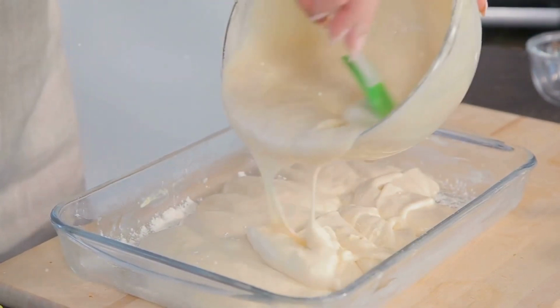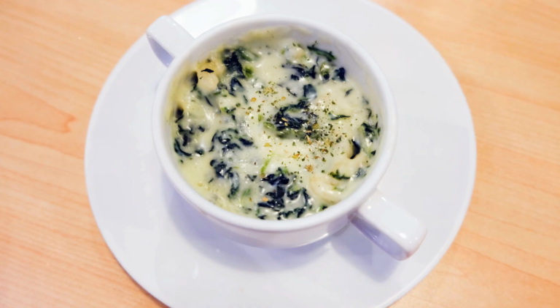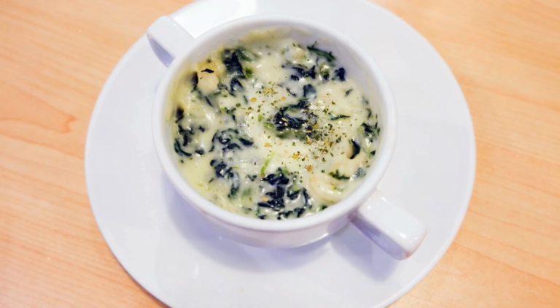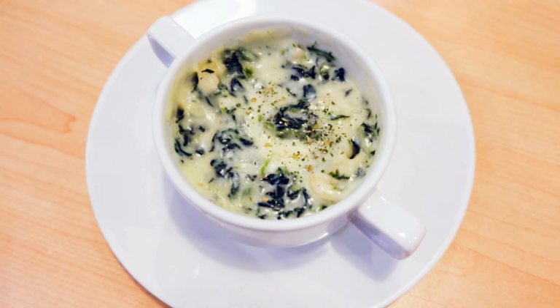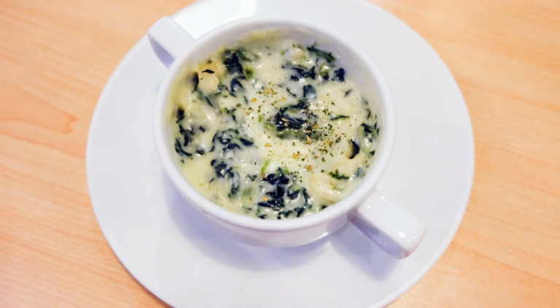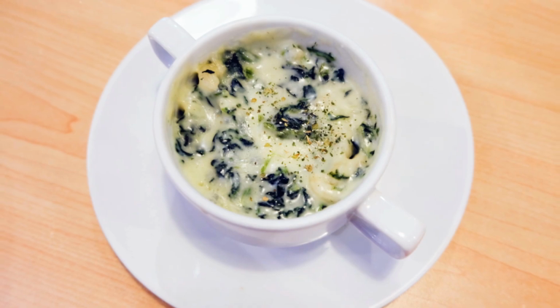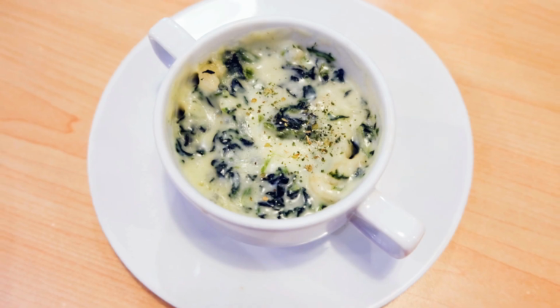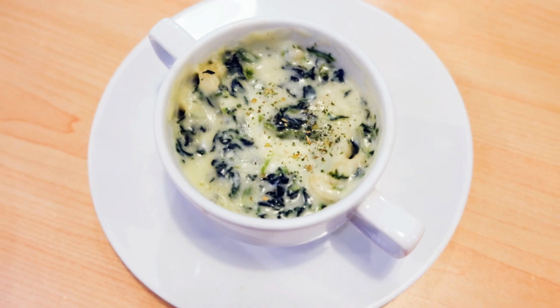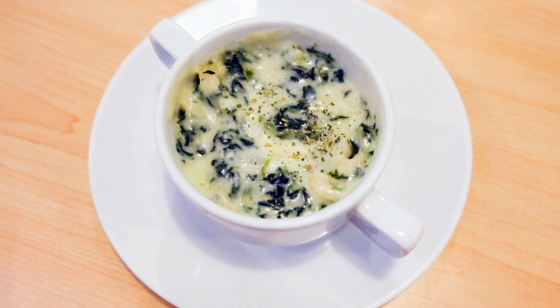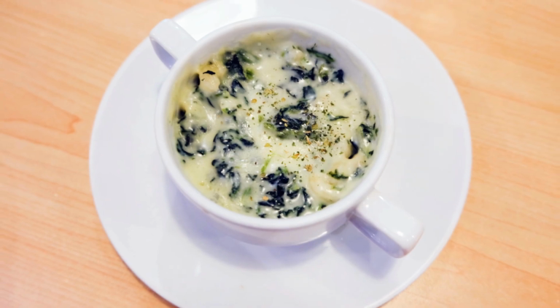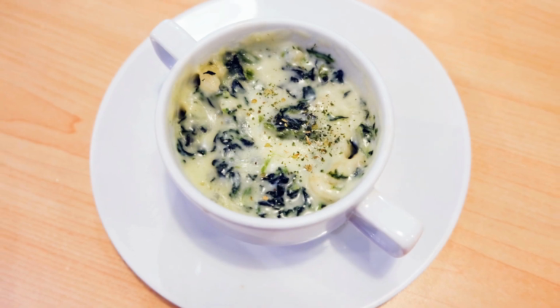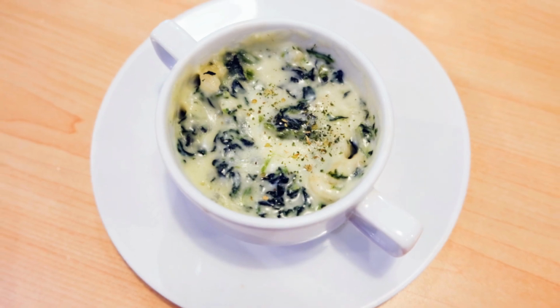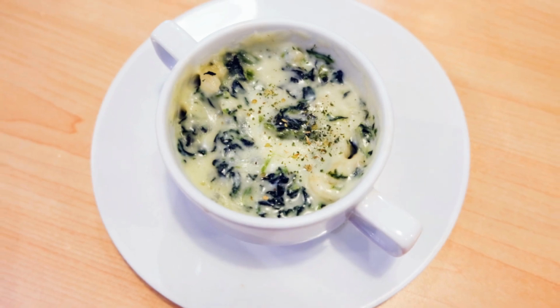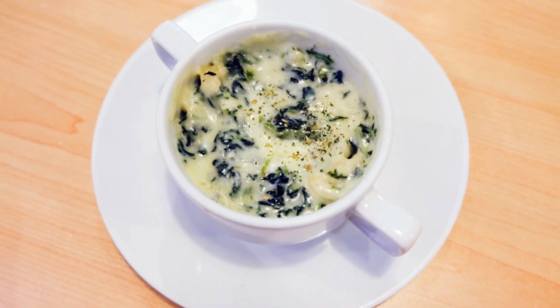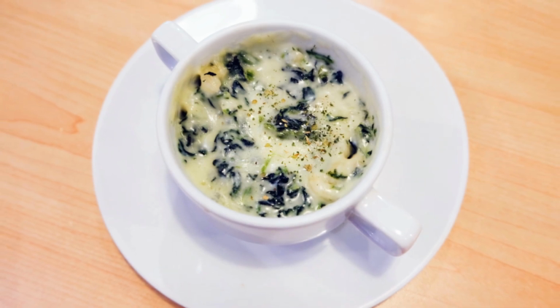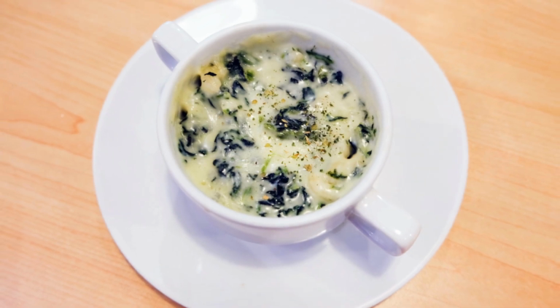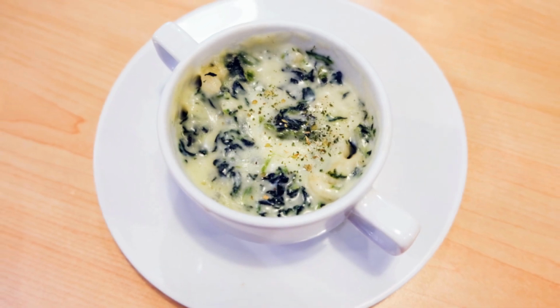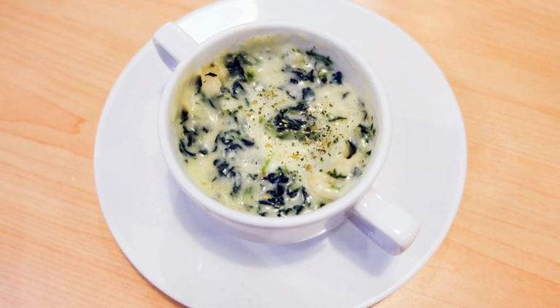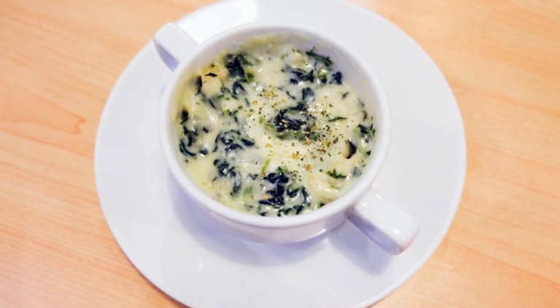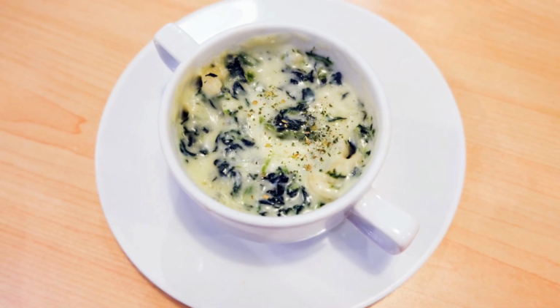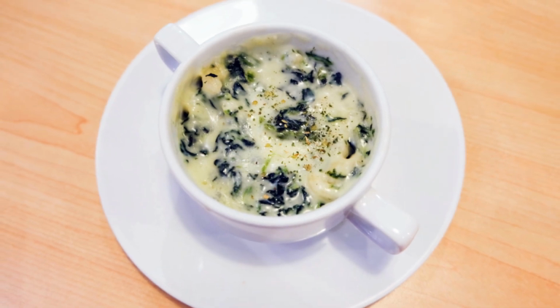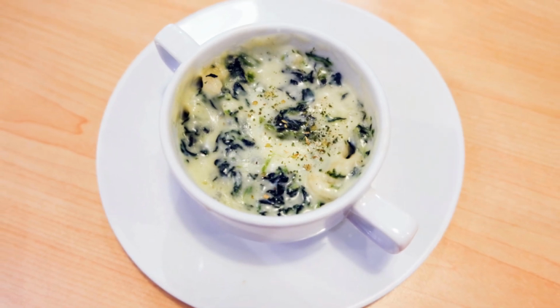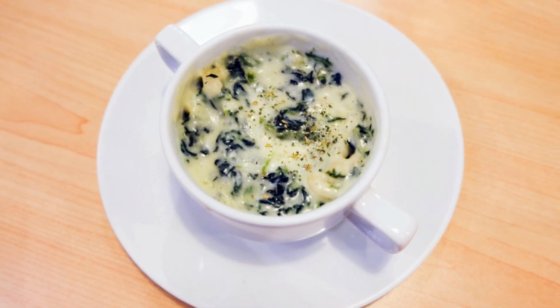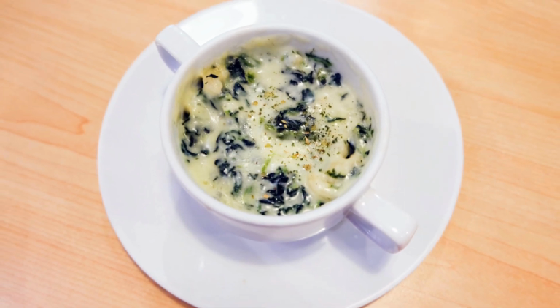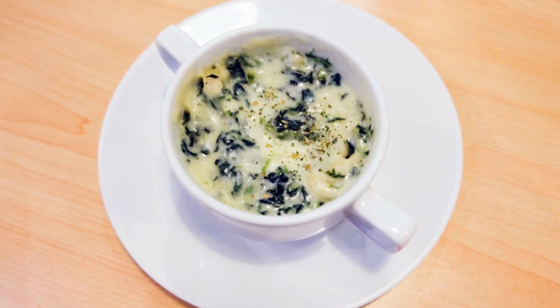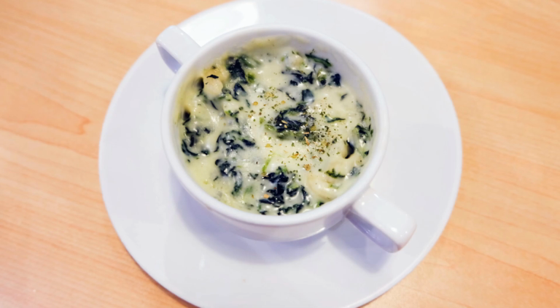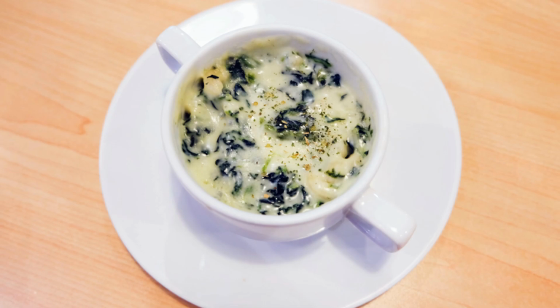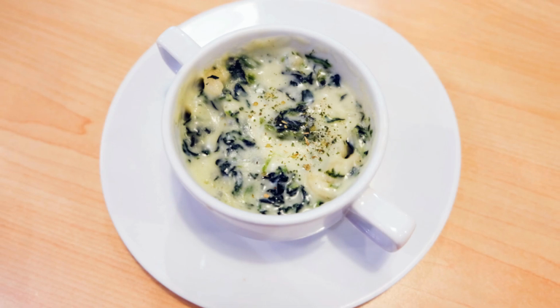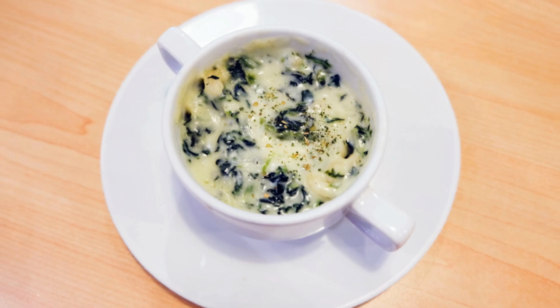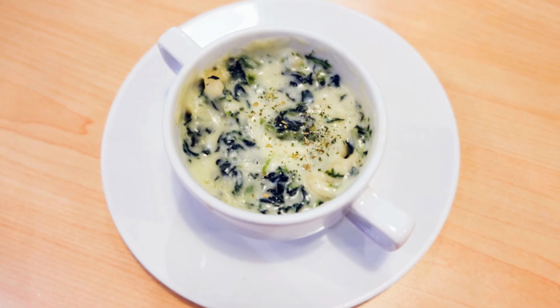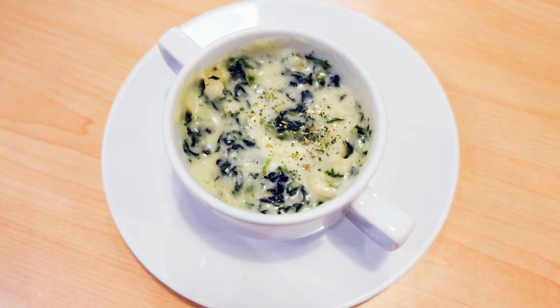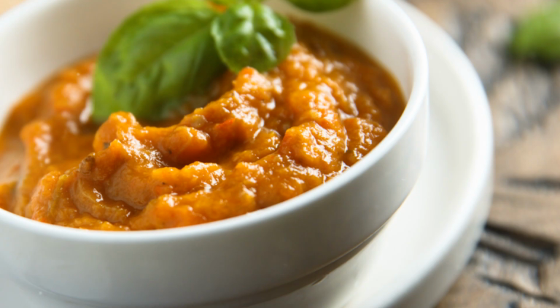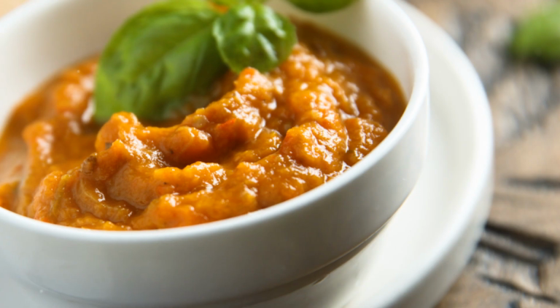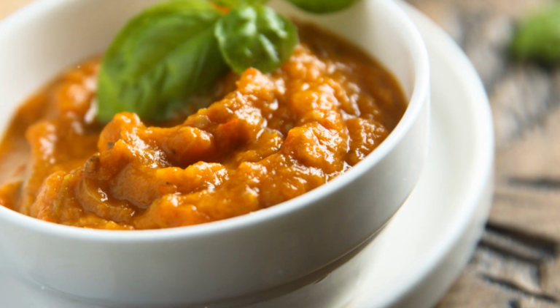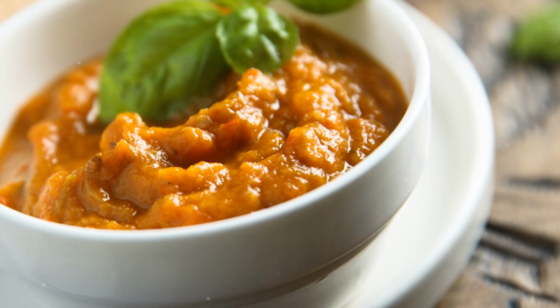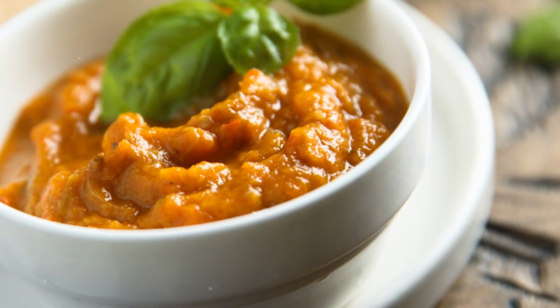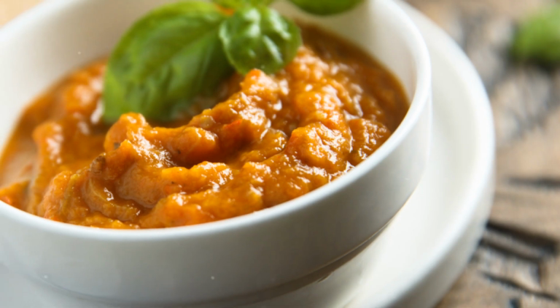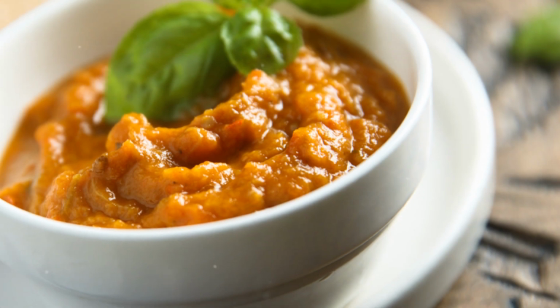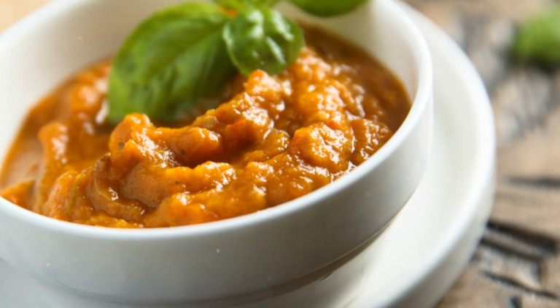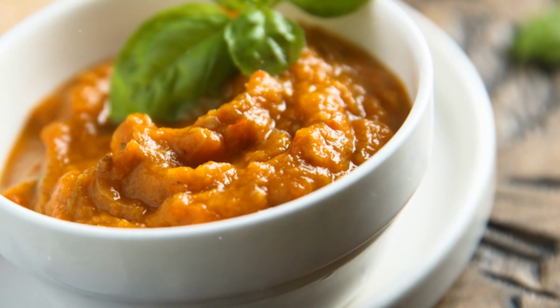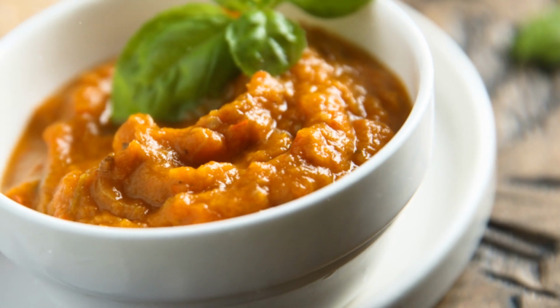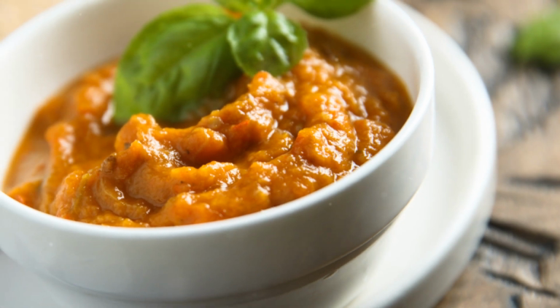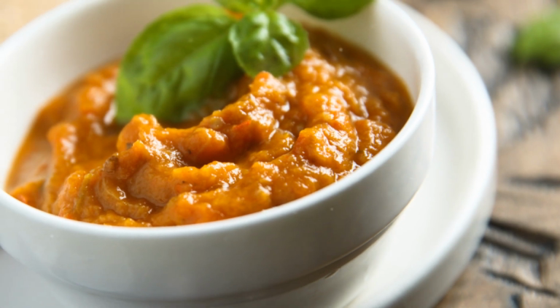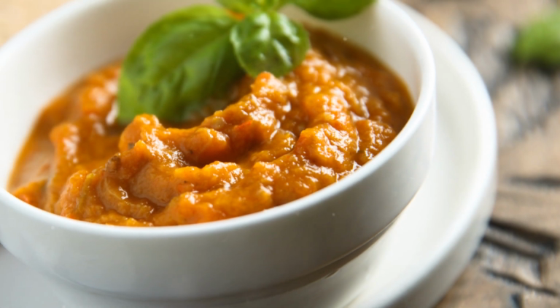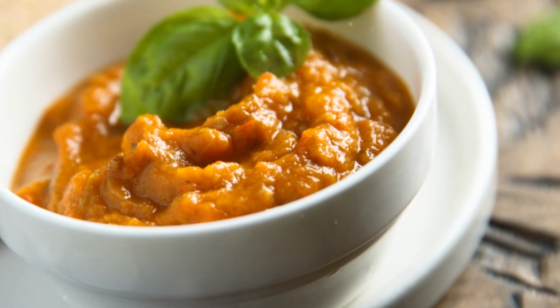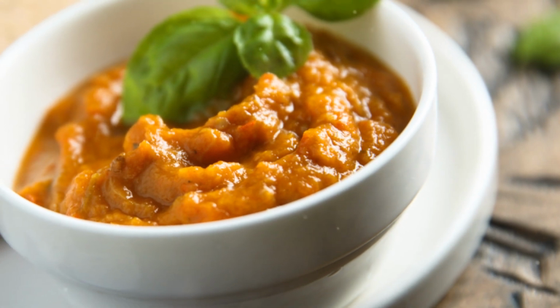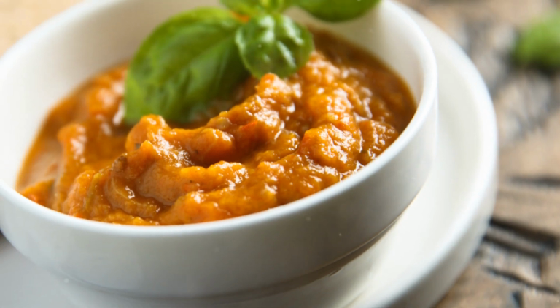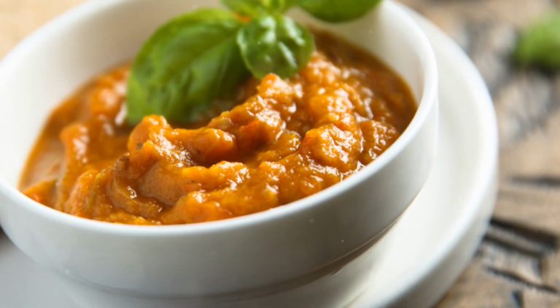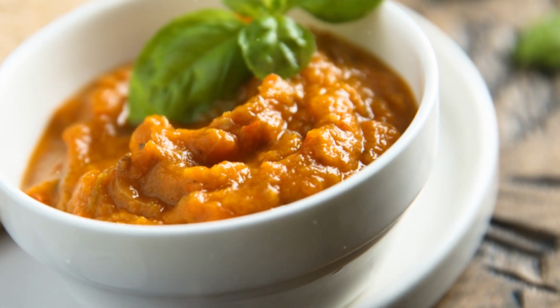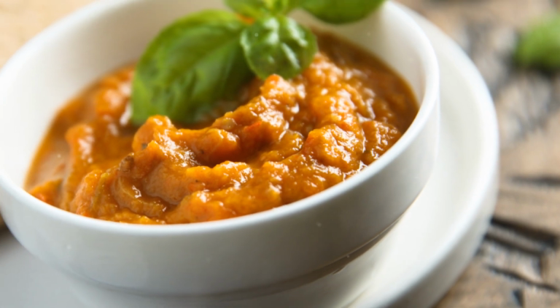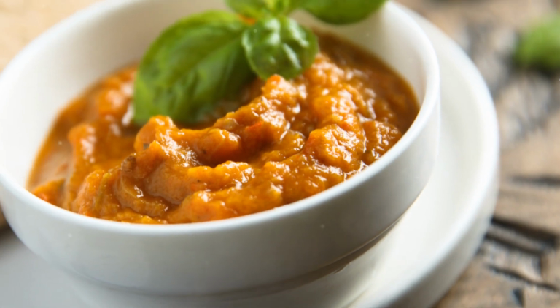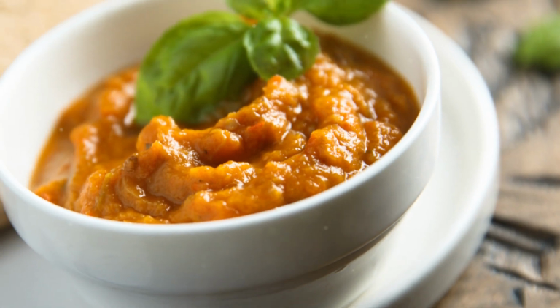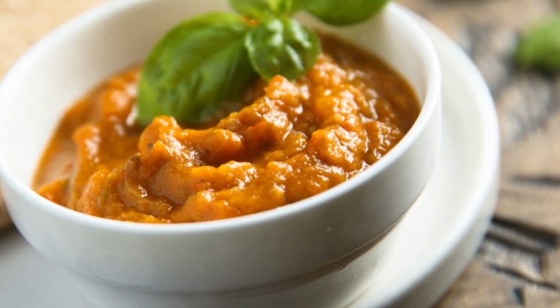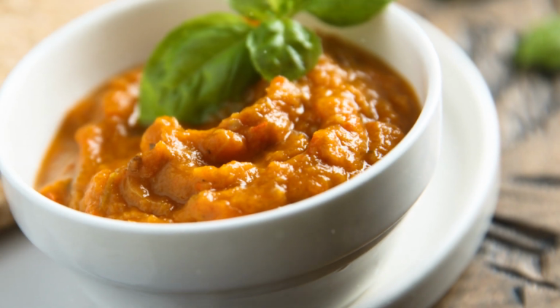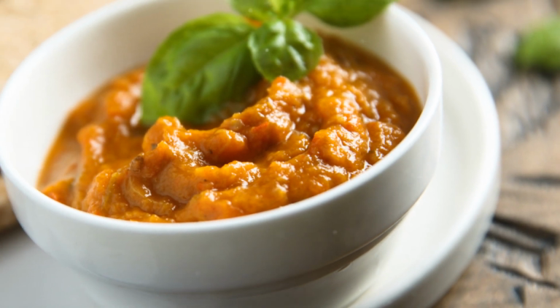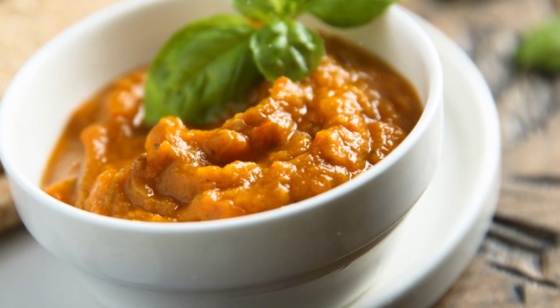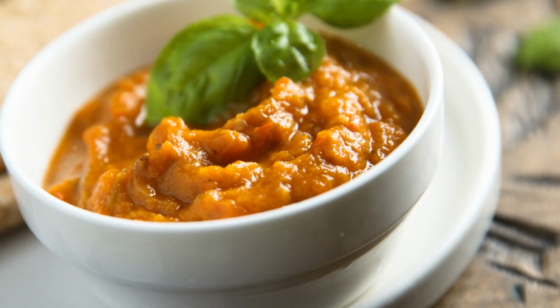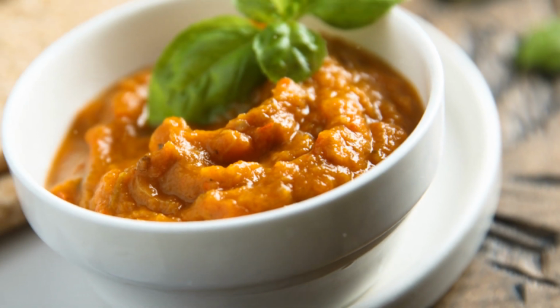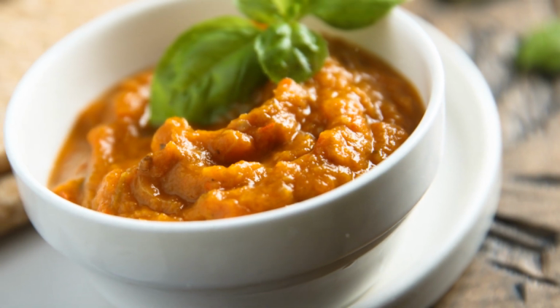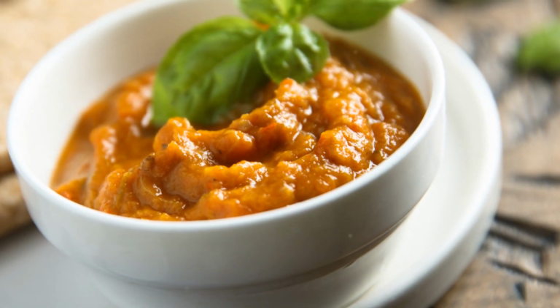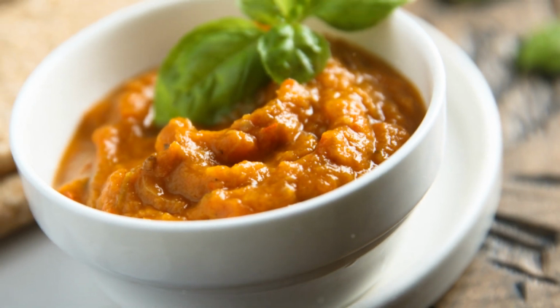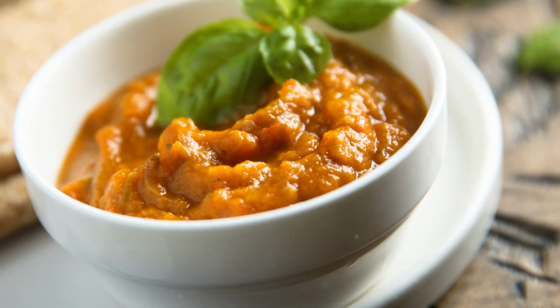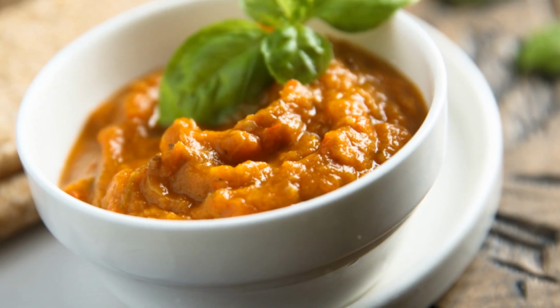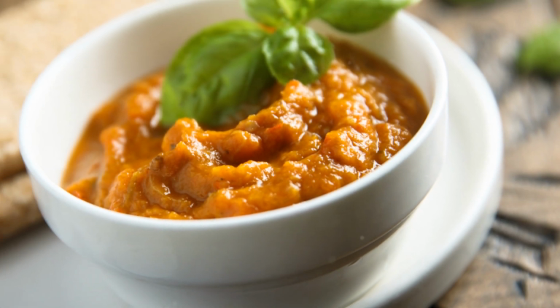Serve warm with pita chips, bread, or fresh veggies. Quick, easy, and absolutely delicious. Enjoy!